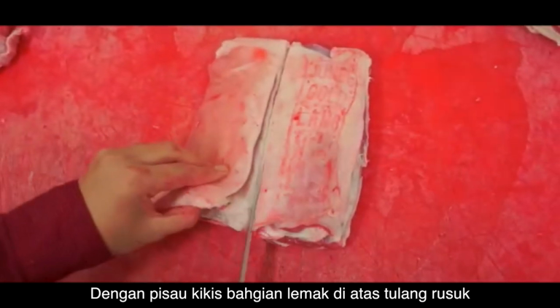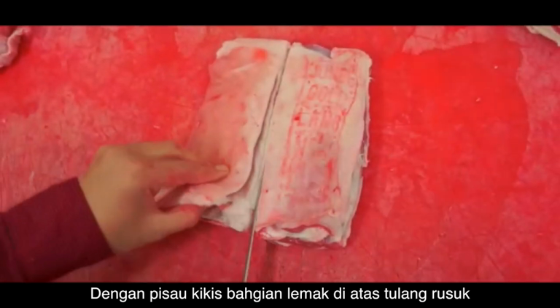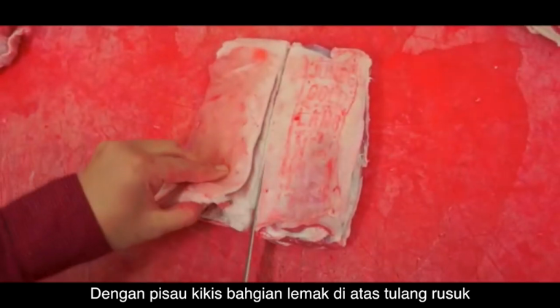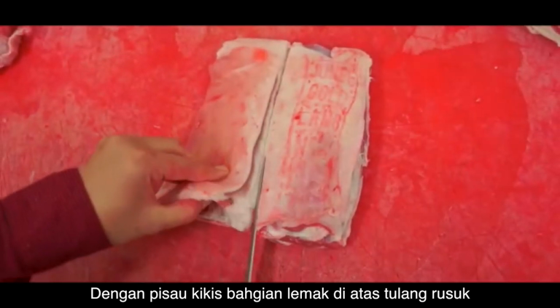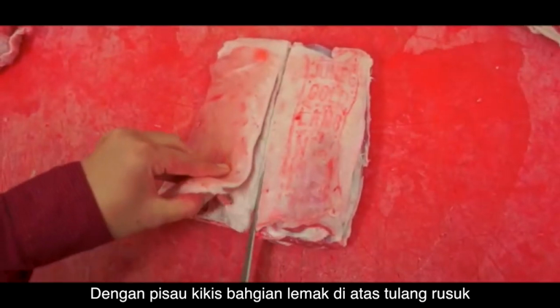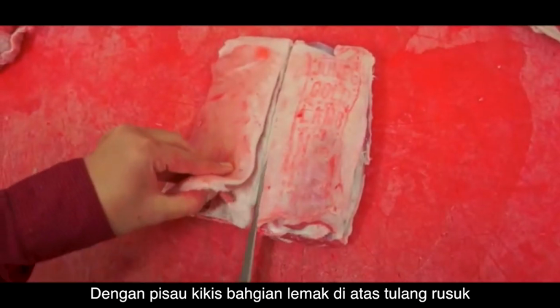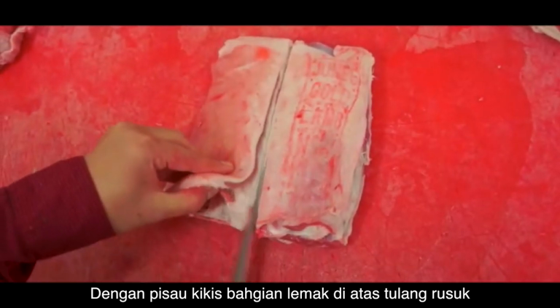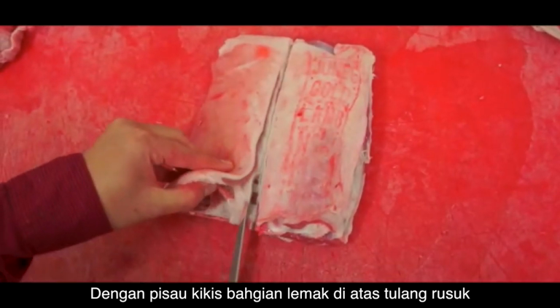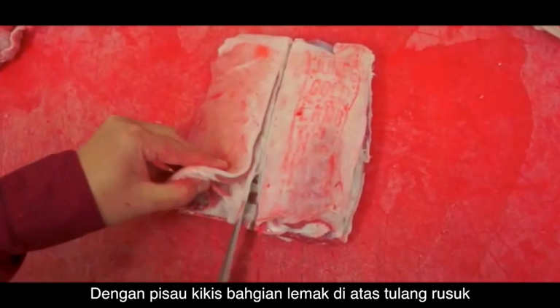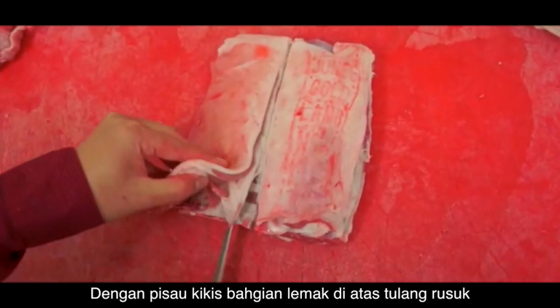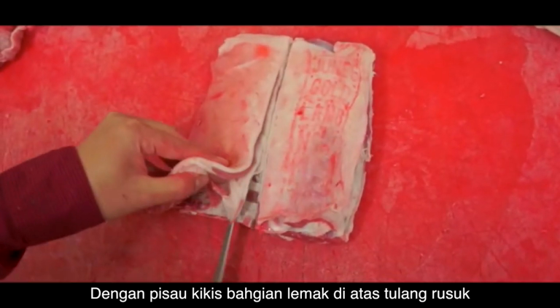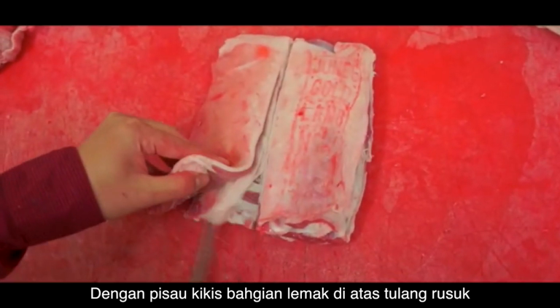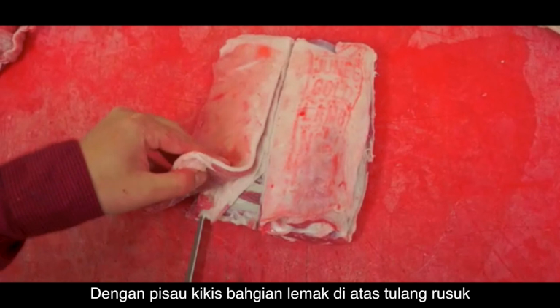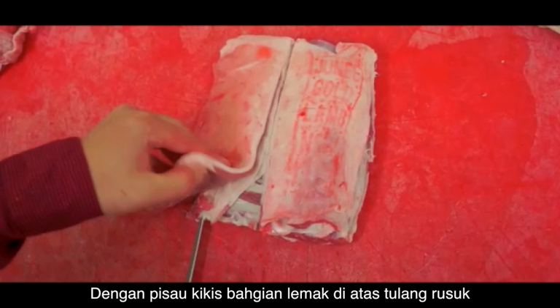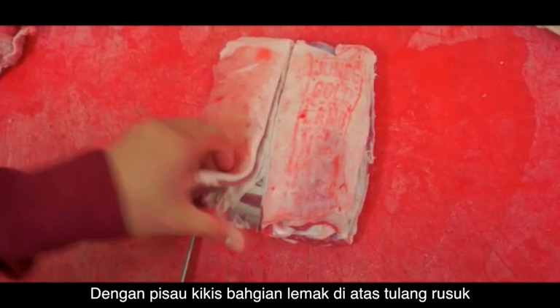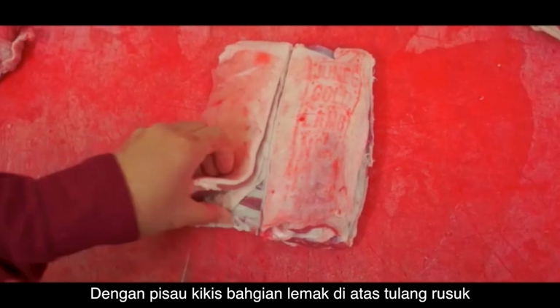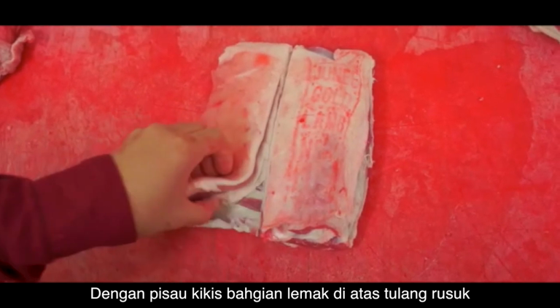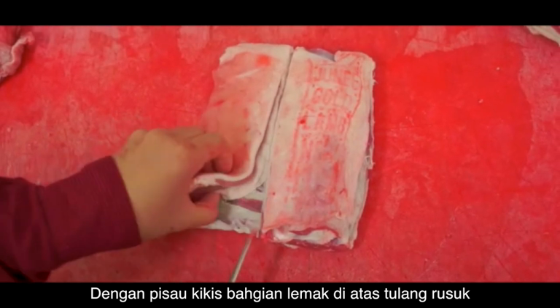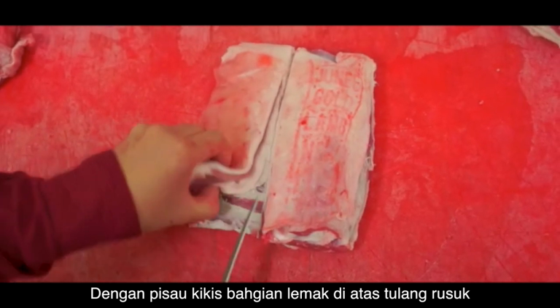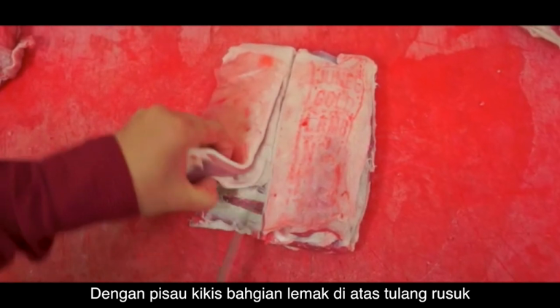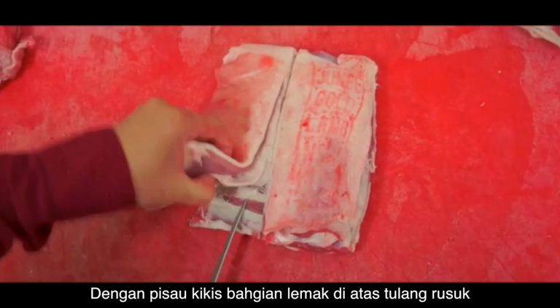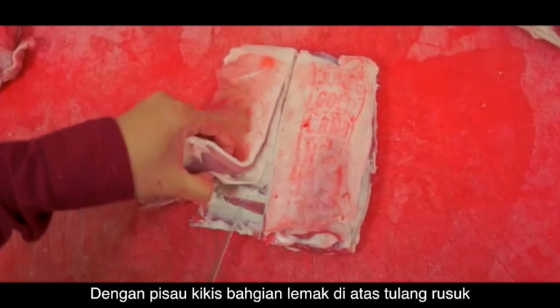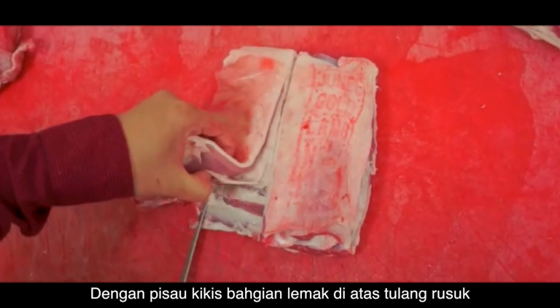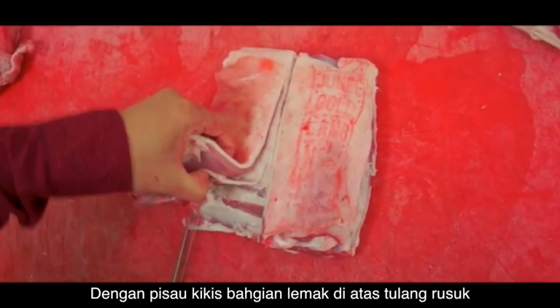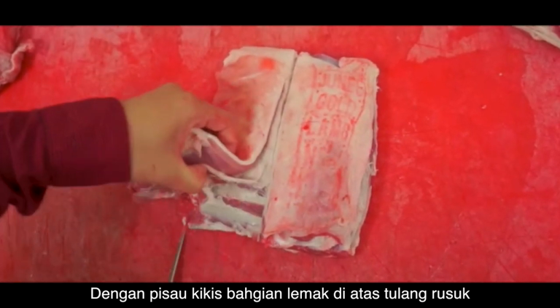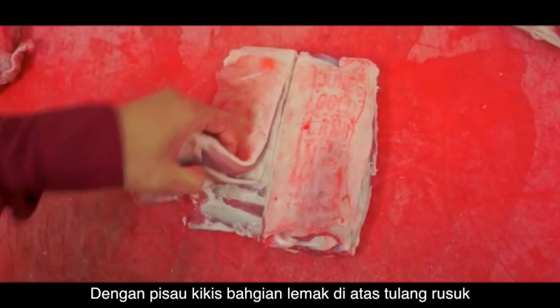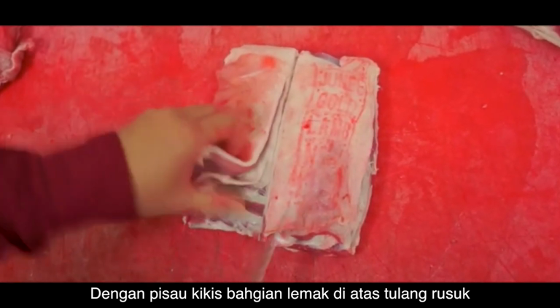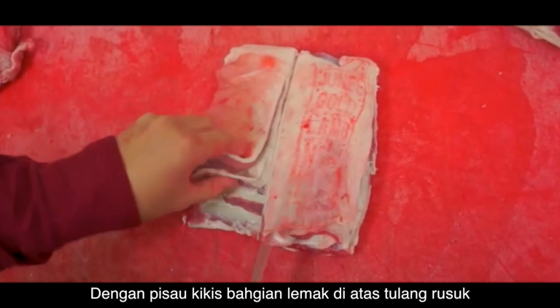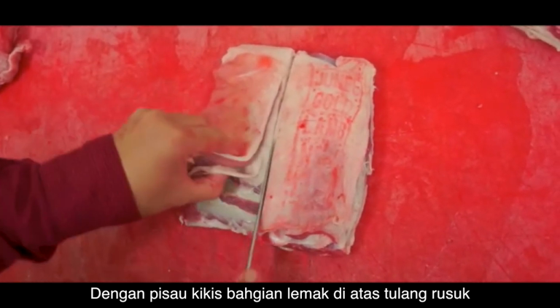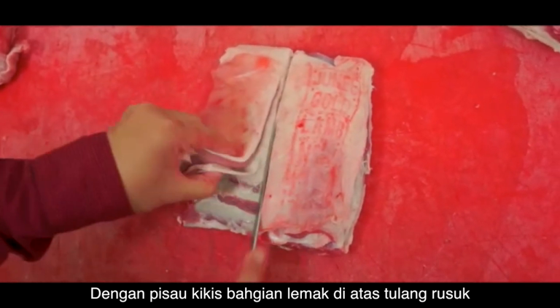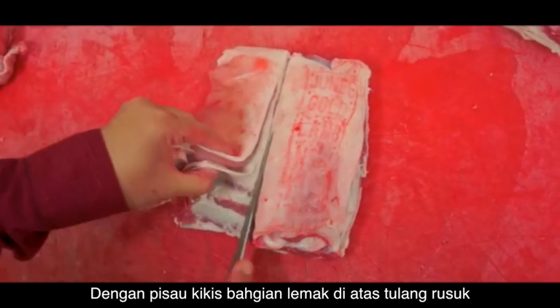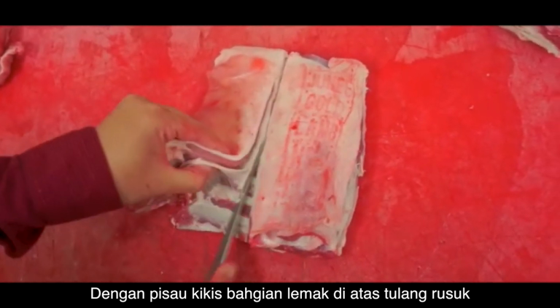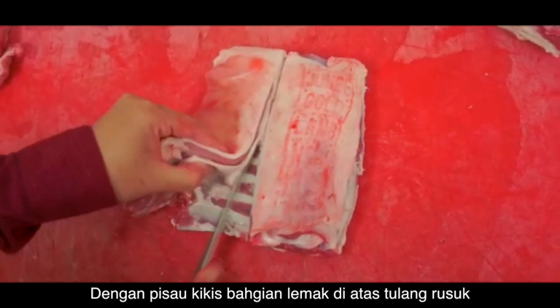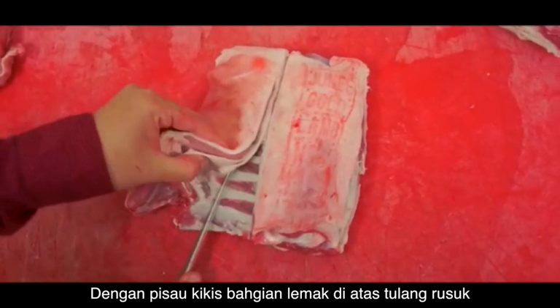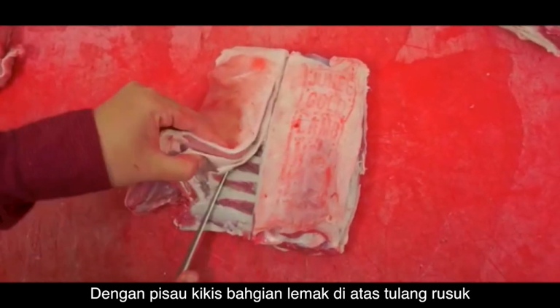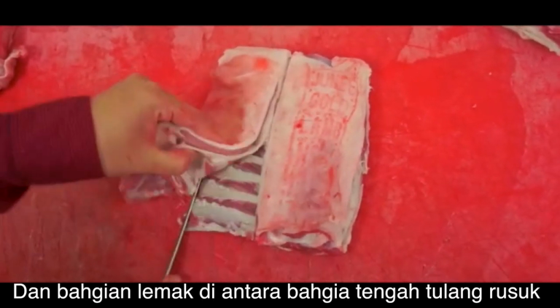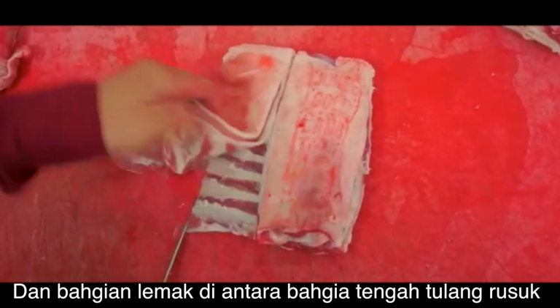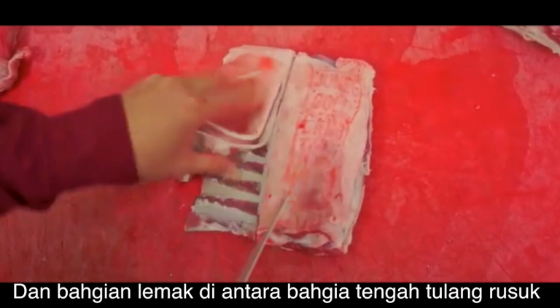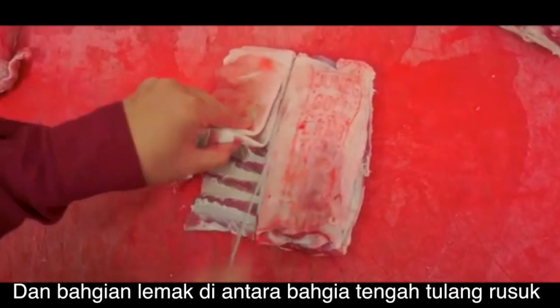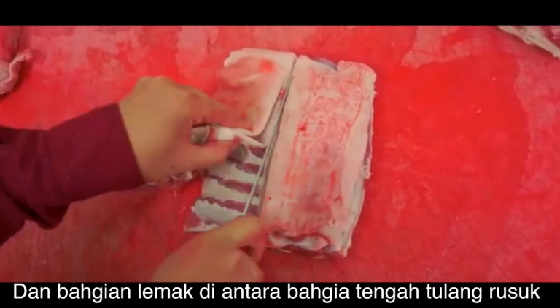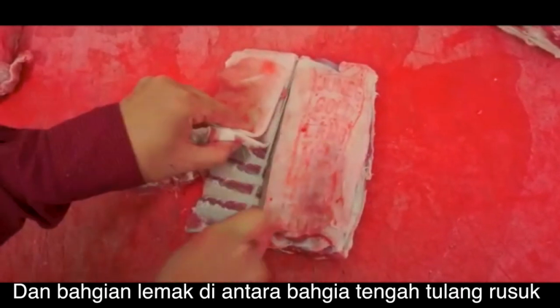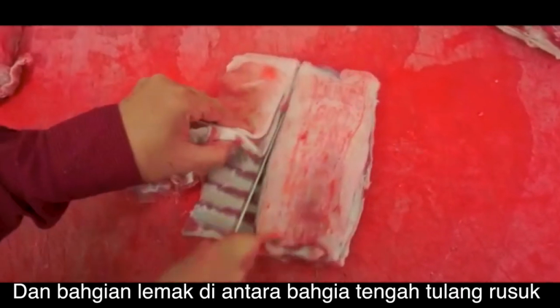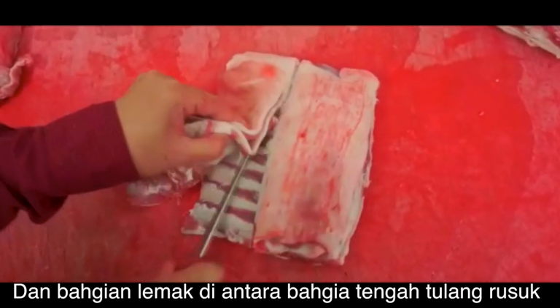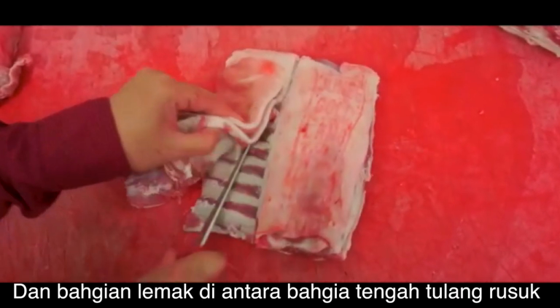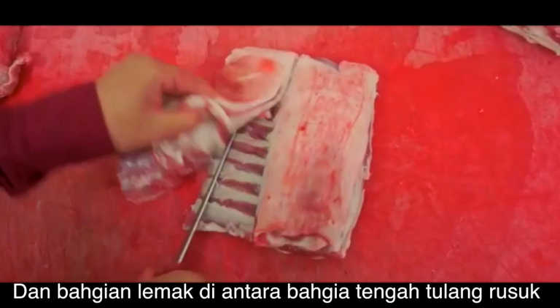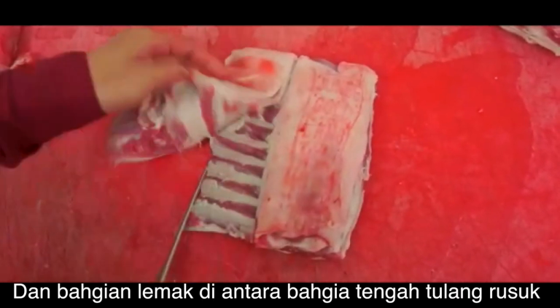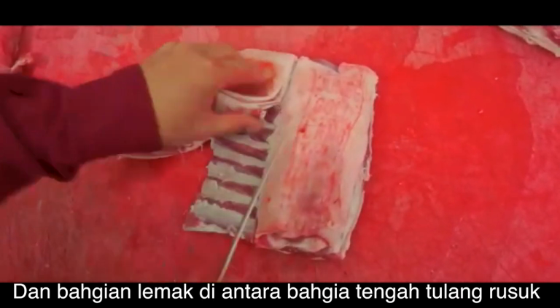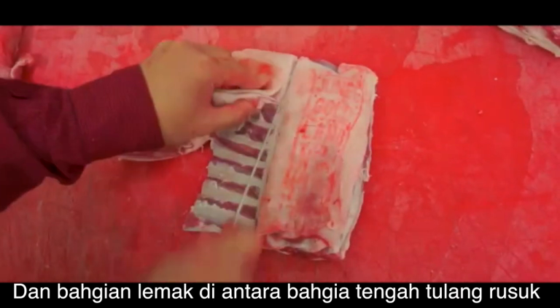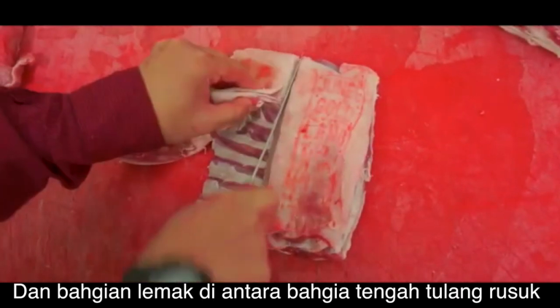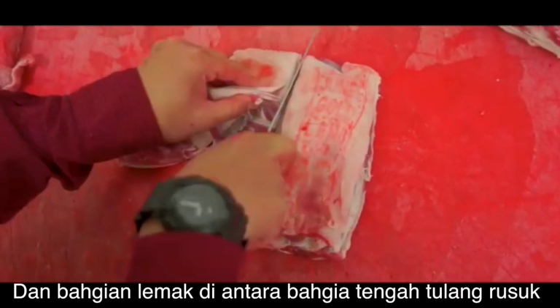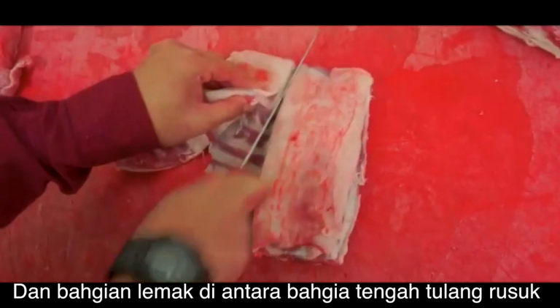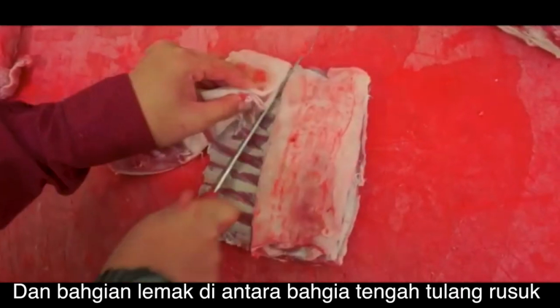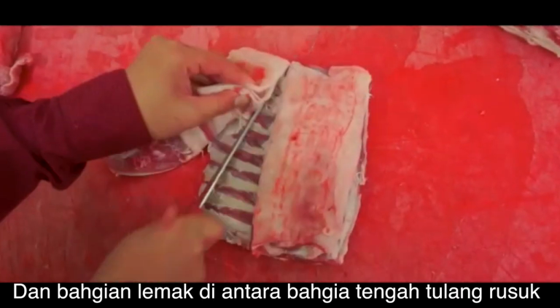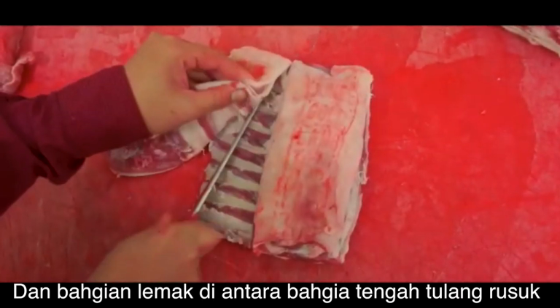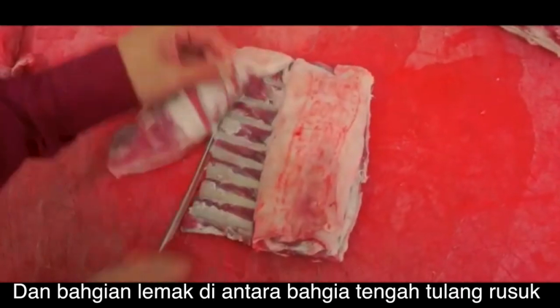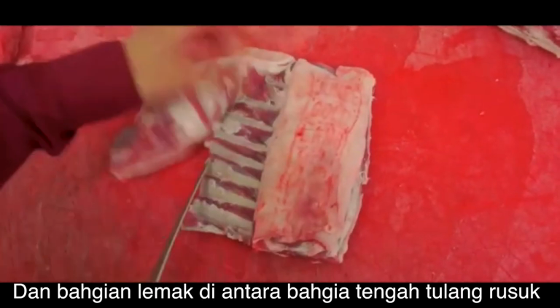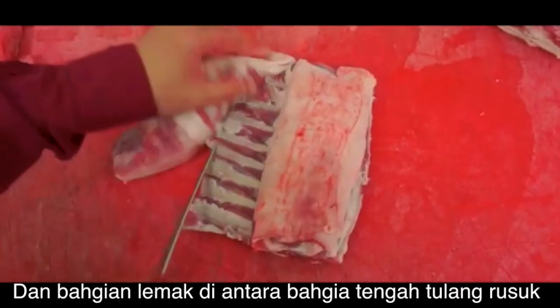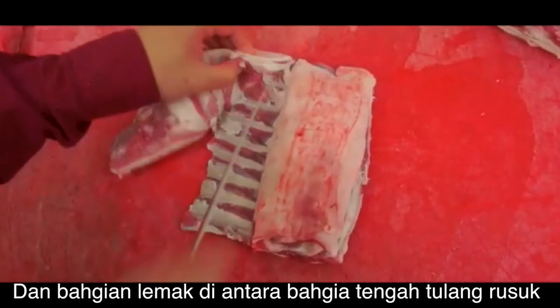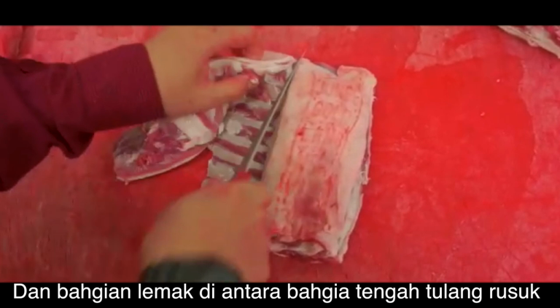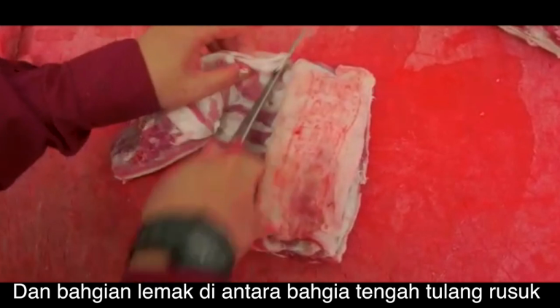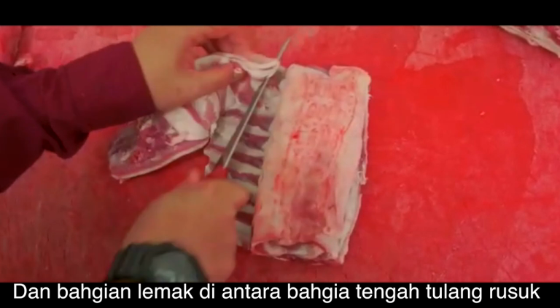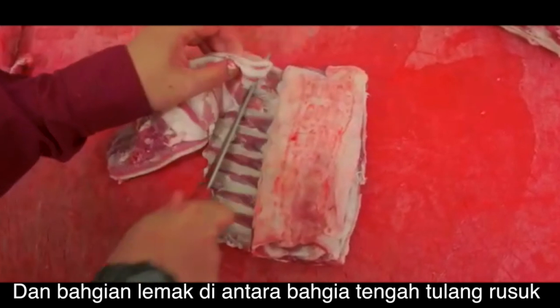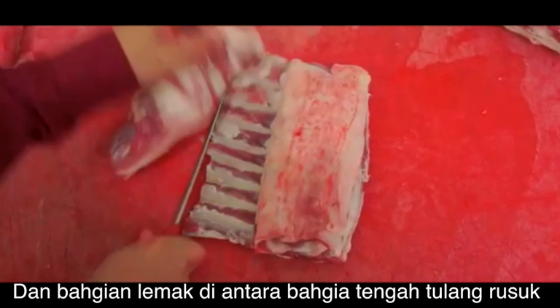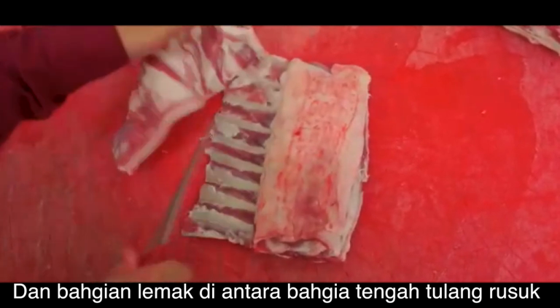Next, place your knife against the bone to remove the fat, and remove the sinew in between the bones.